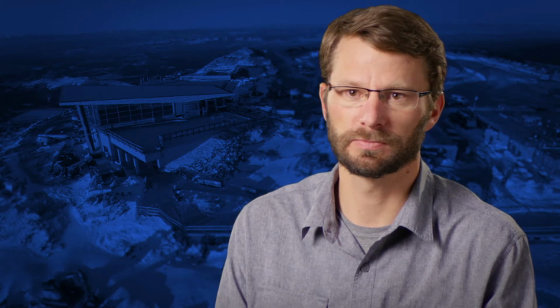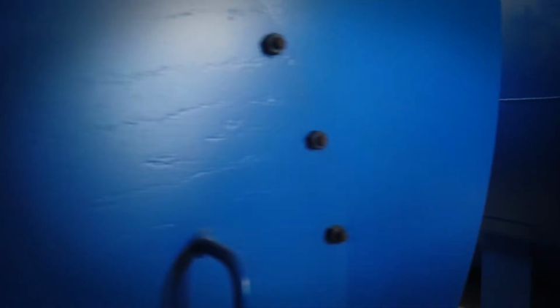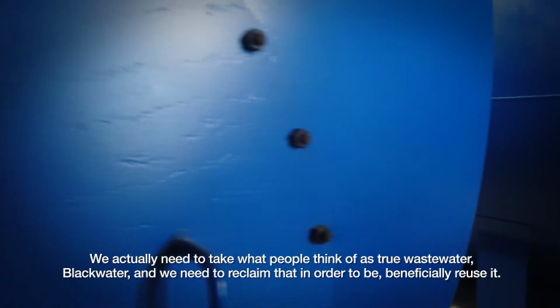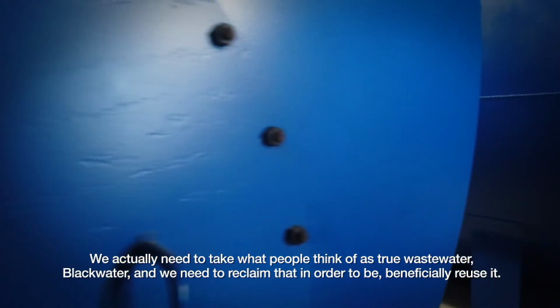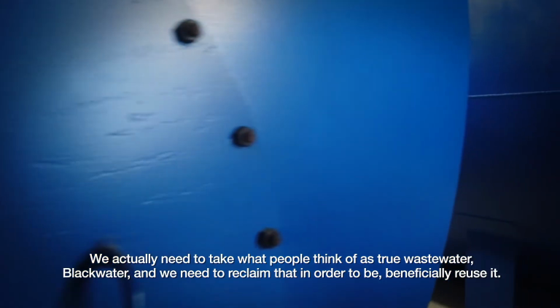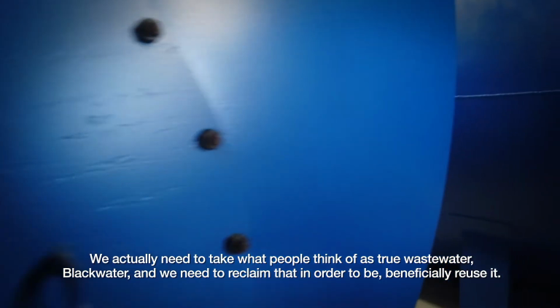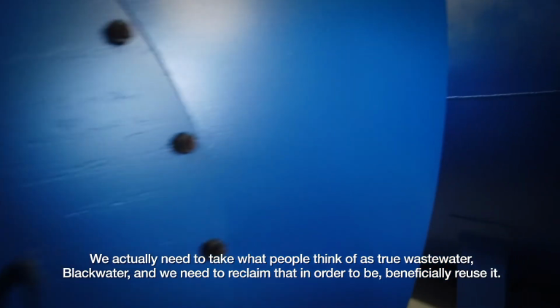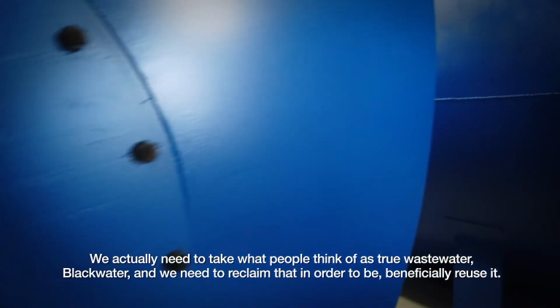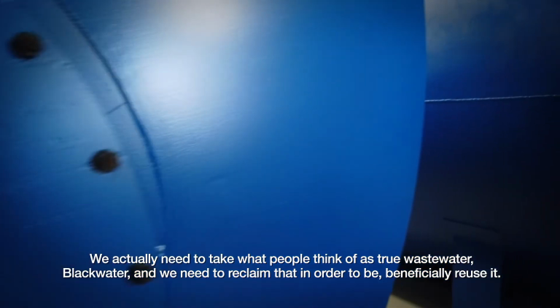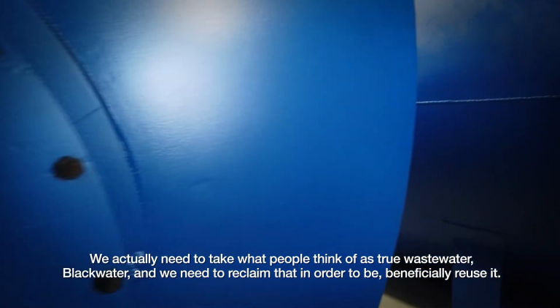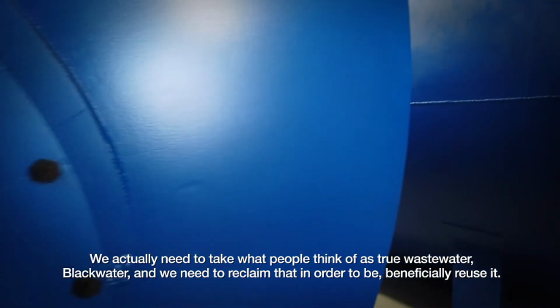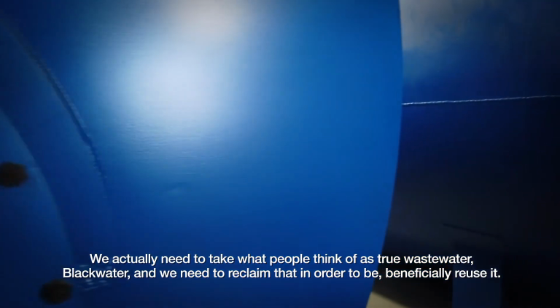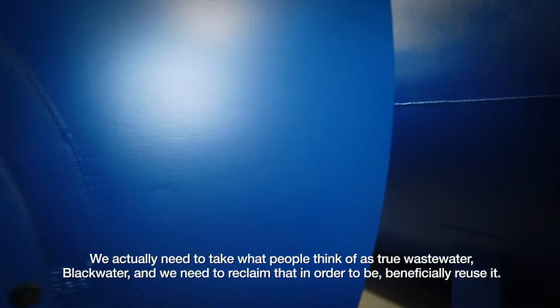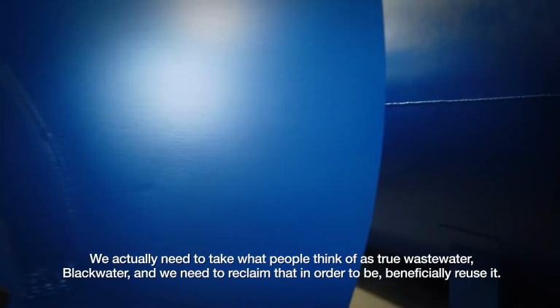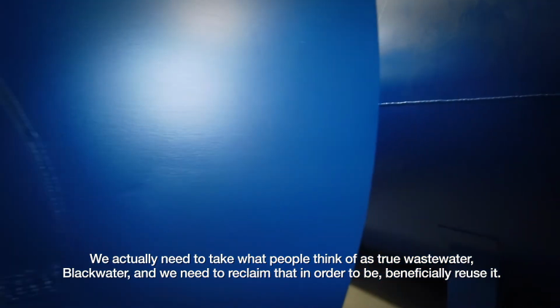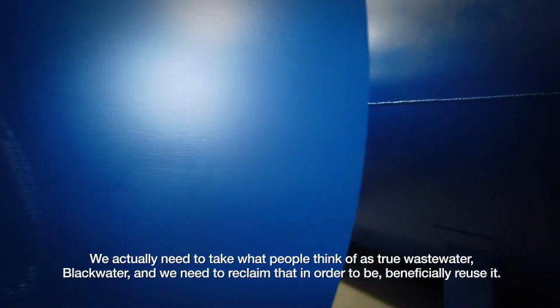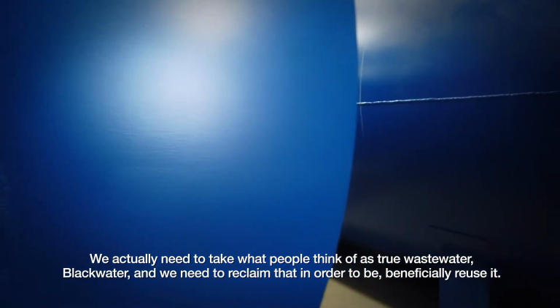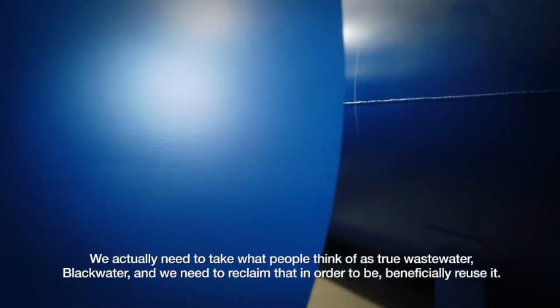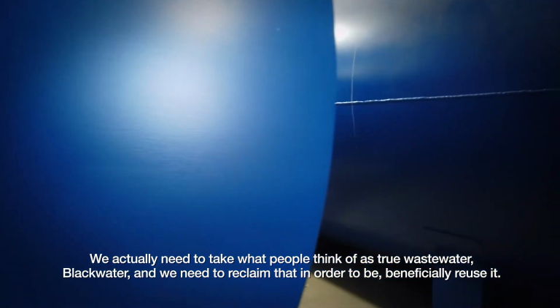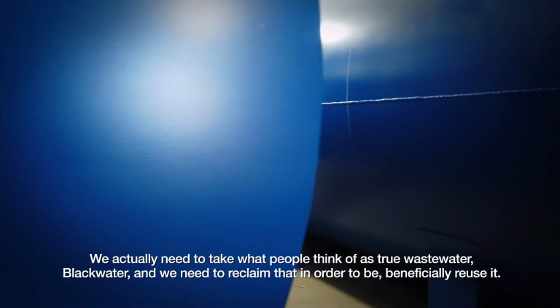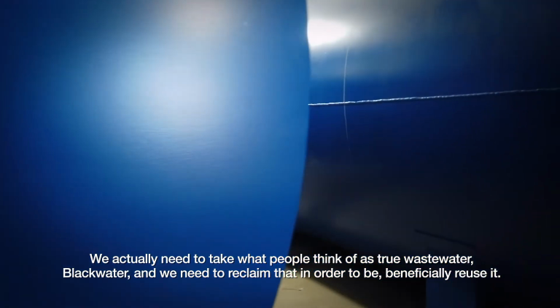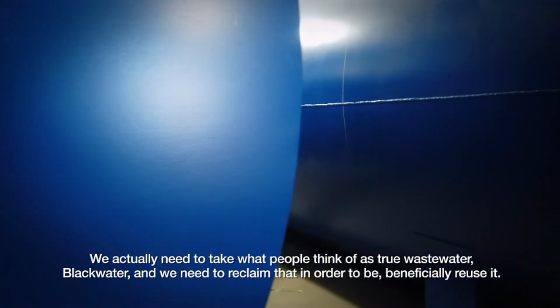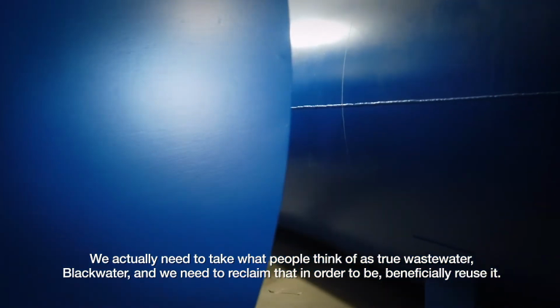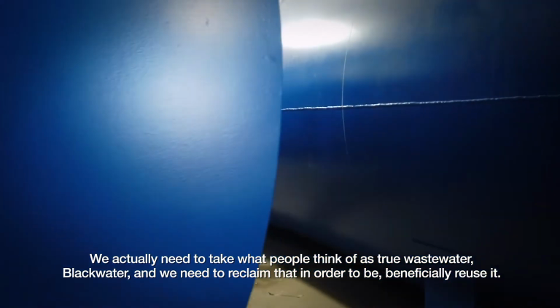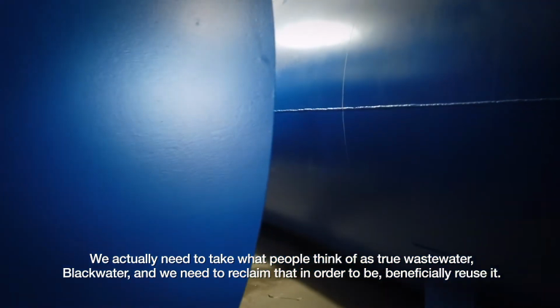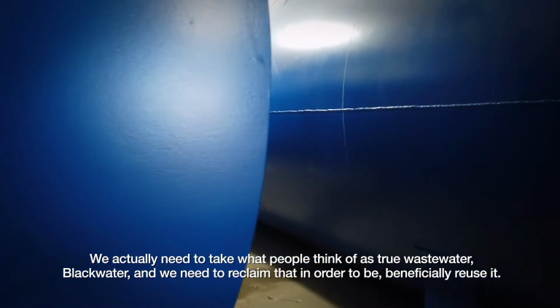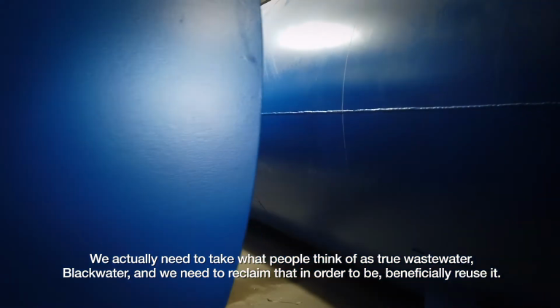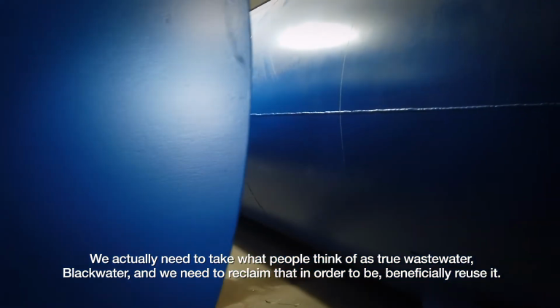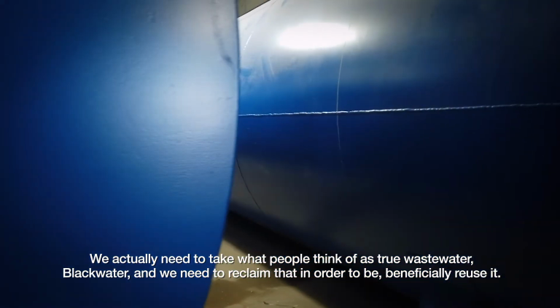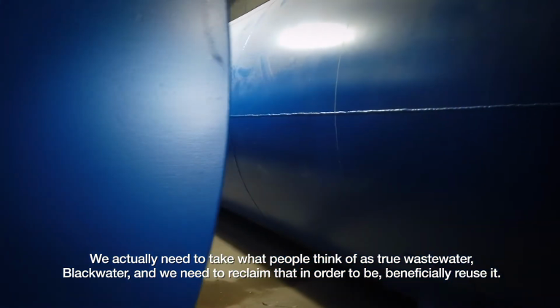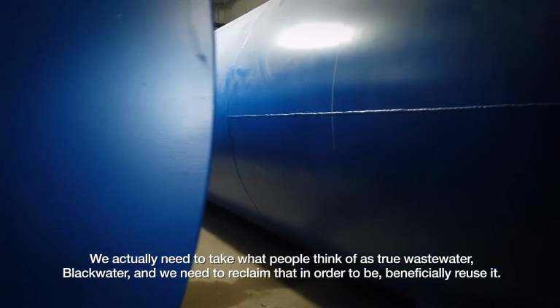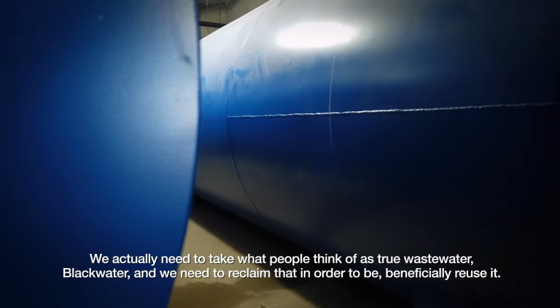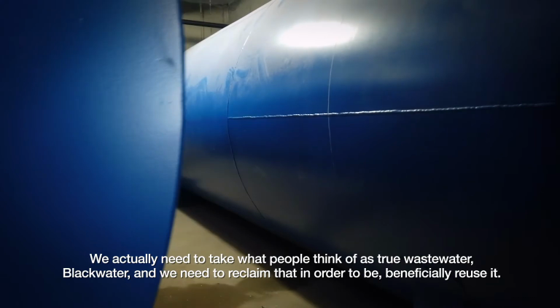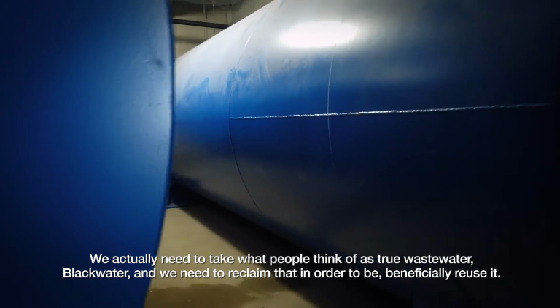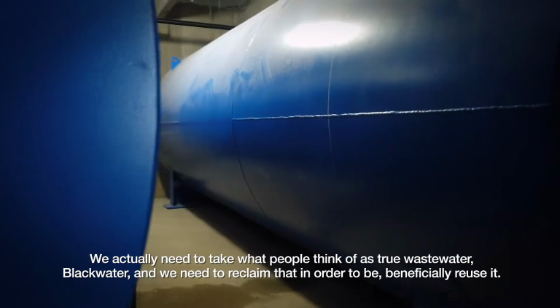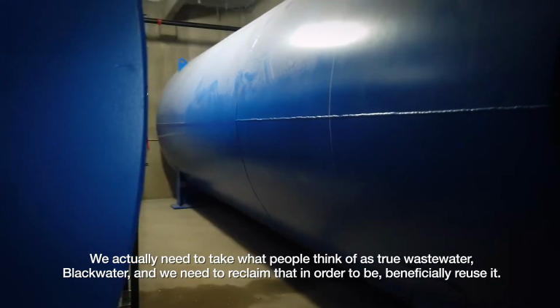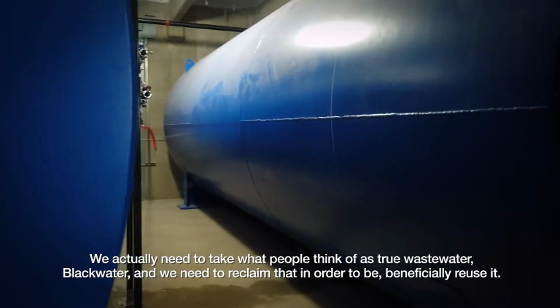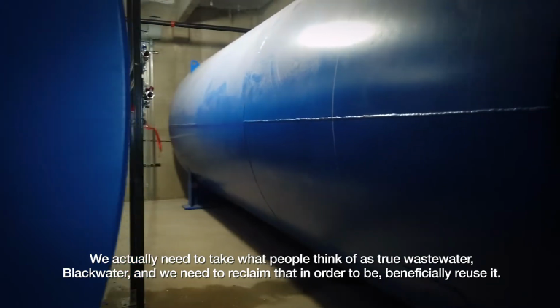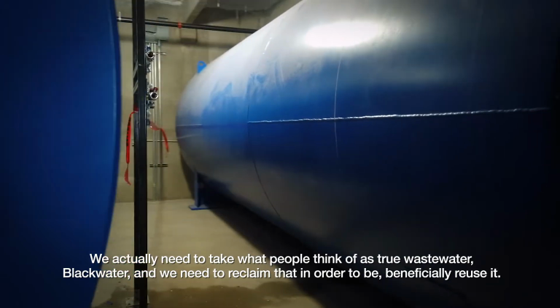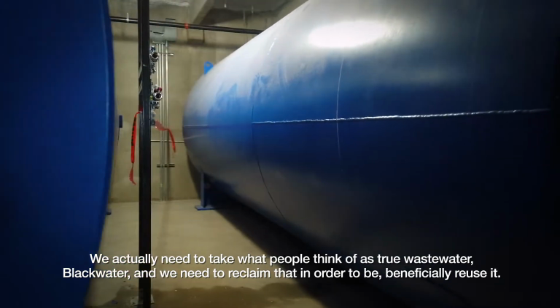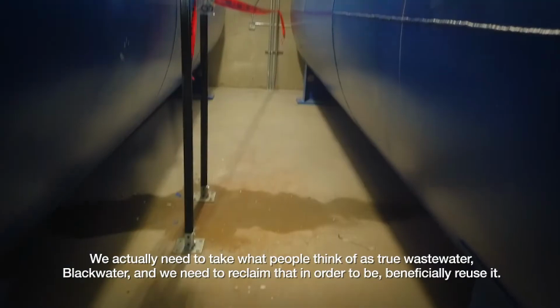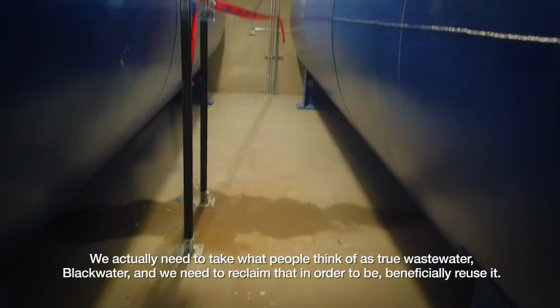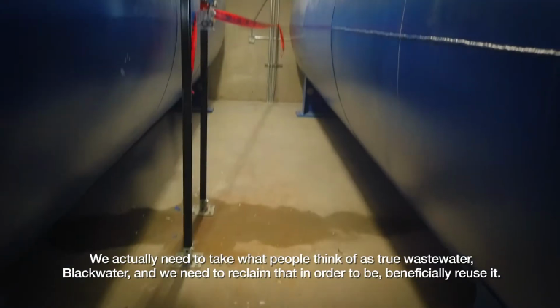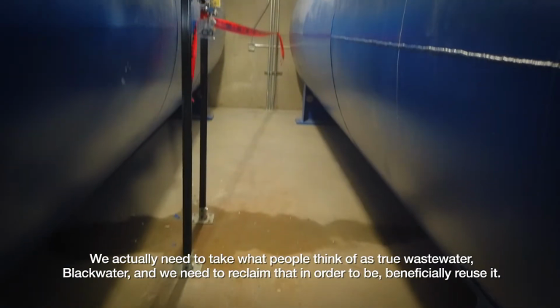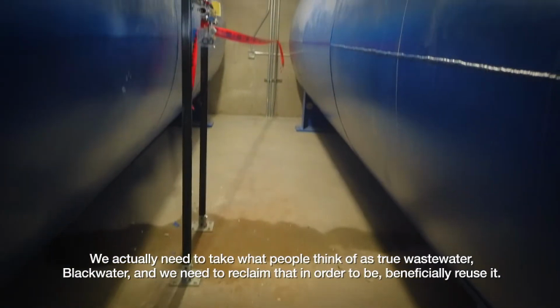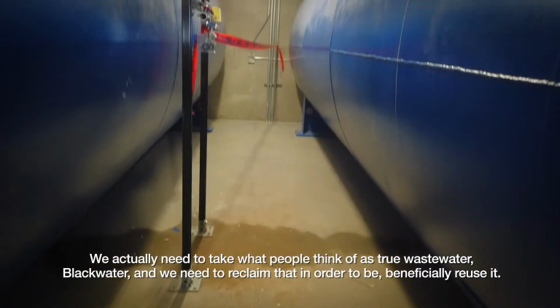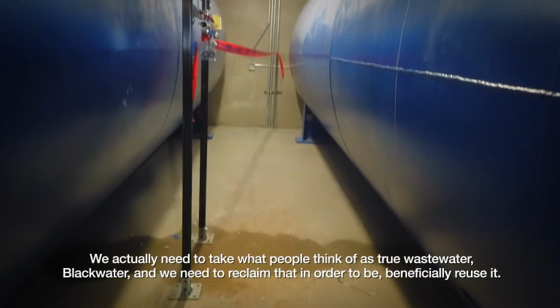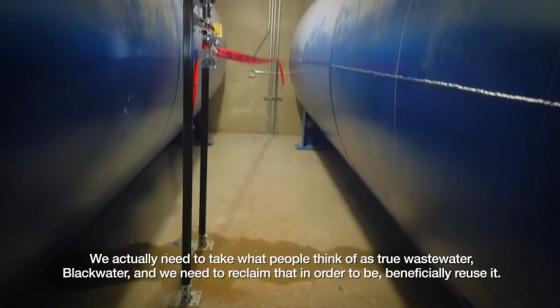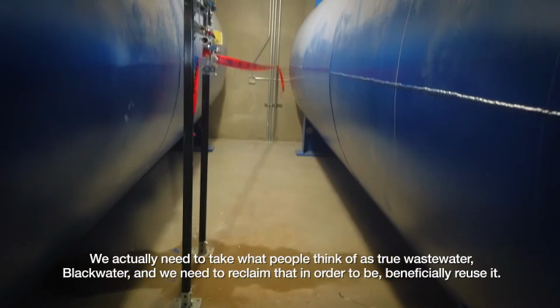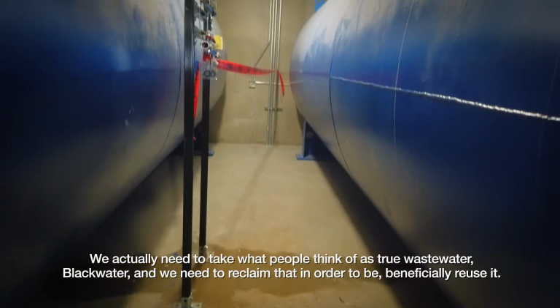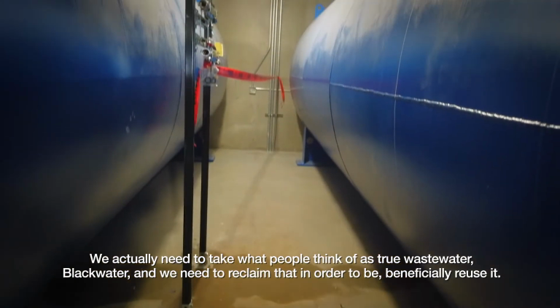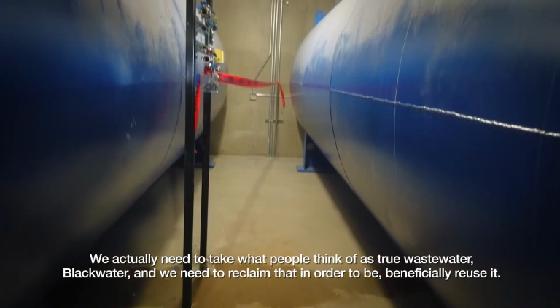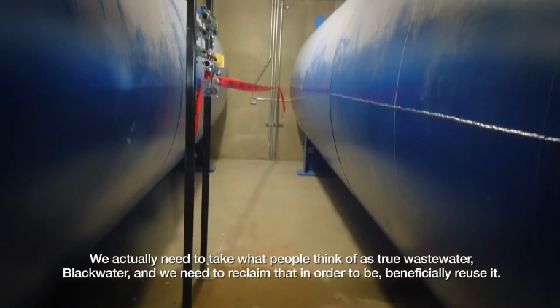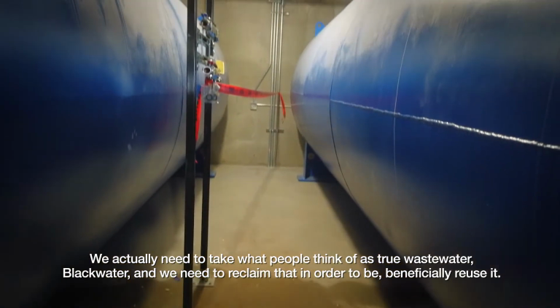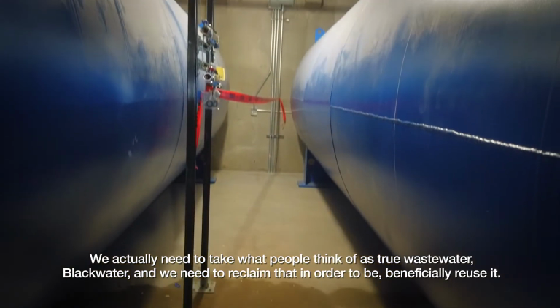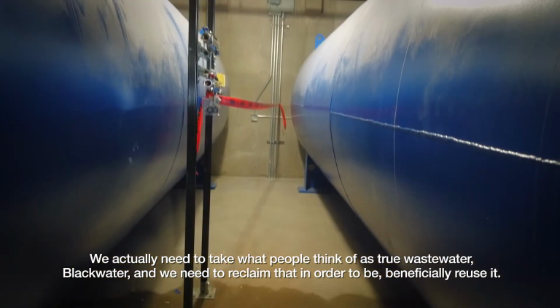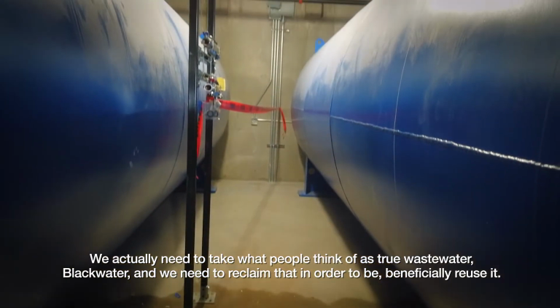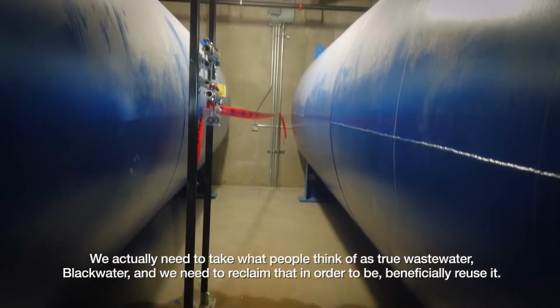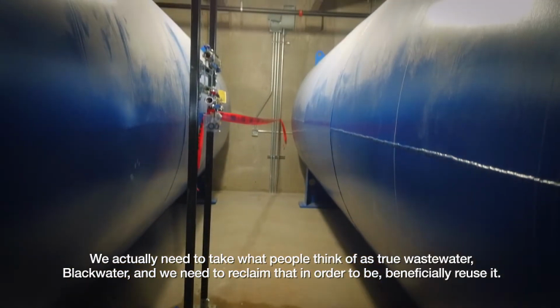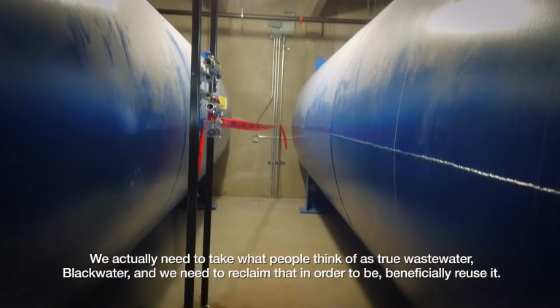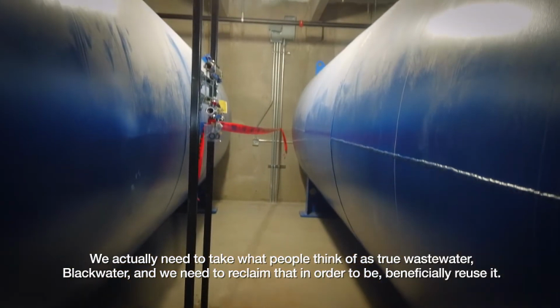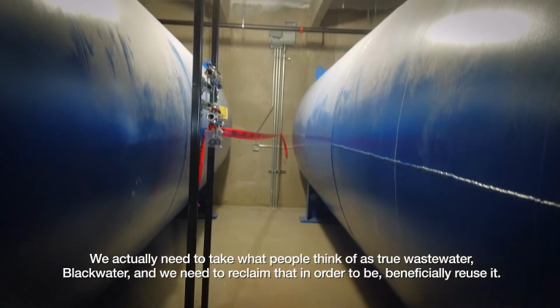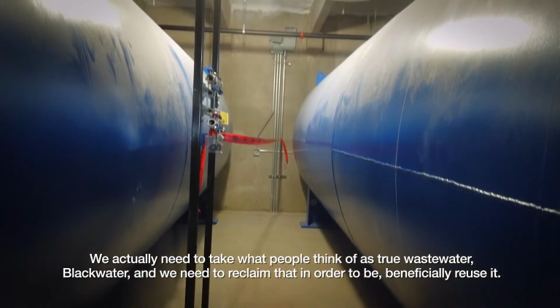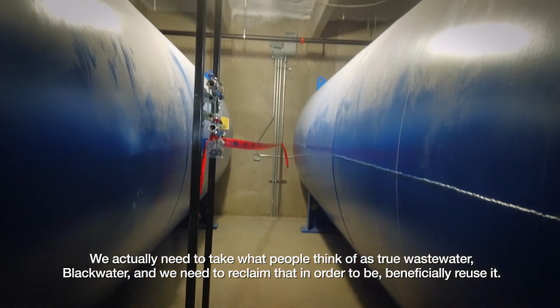We actually need to take what people think of as true wastewater — black water — and we need to reclaim that in order to beneficially reuse it.